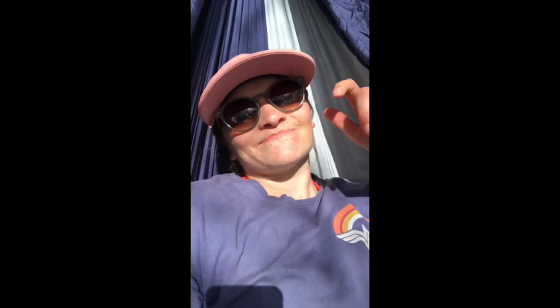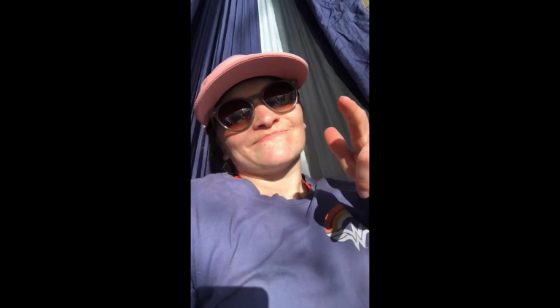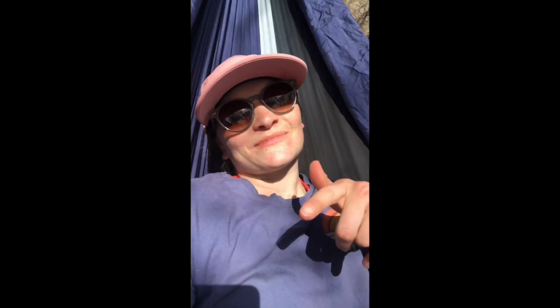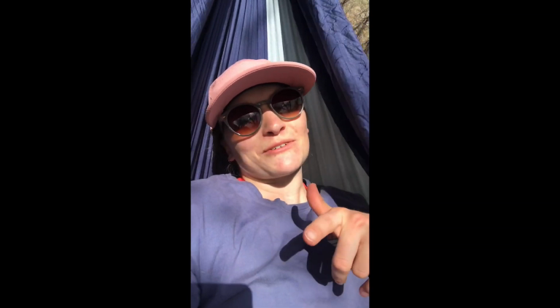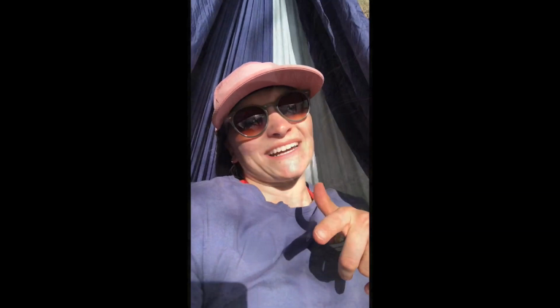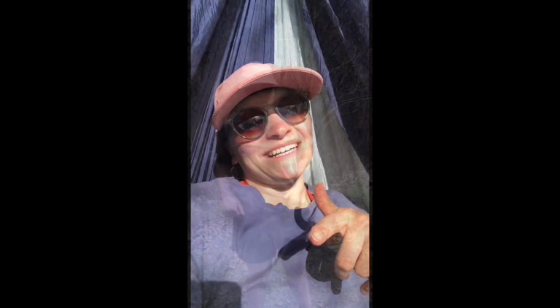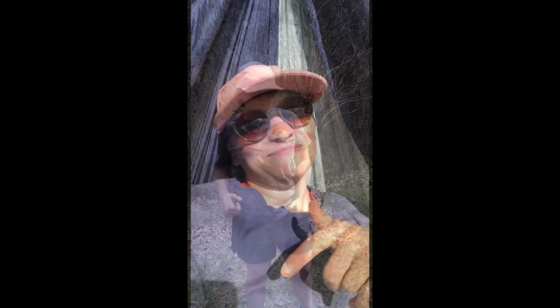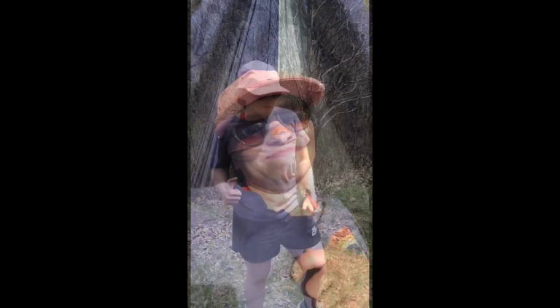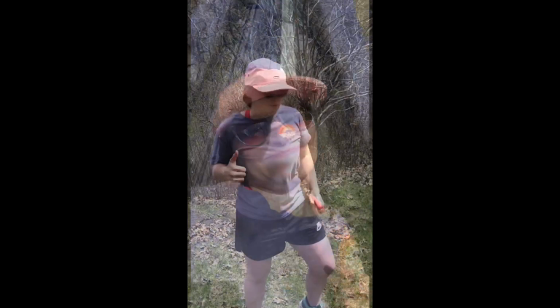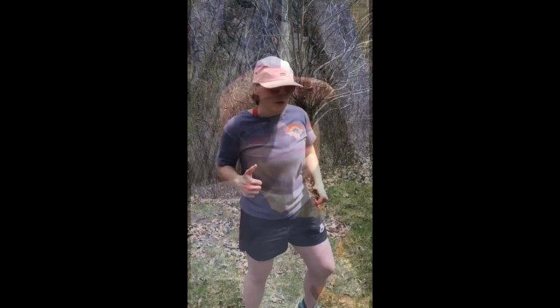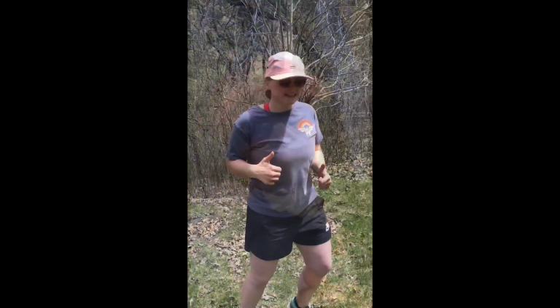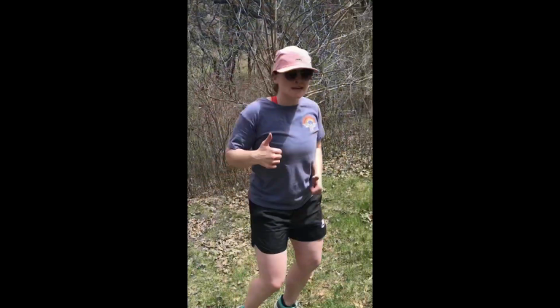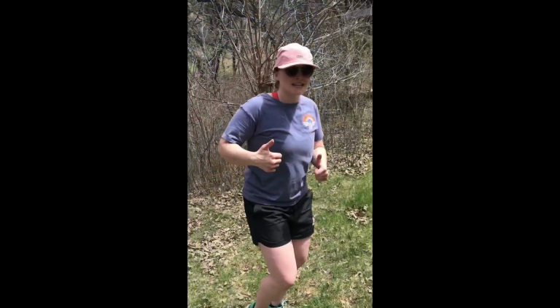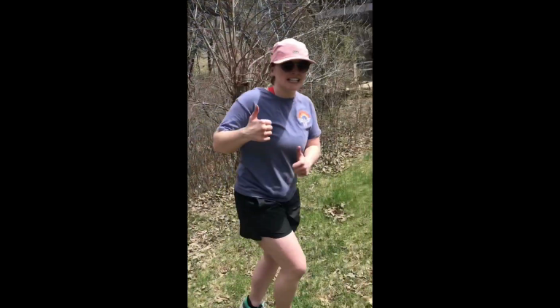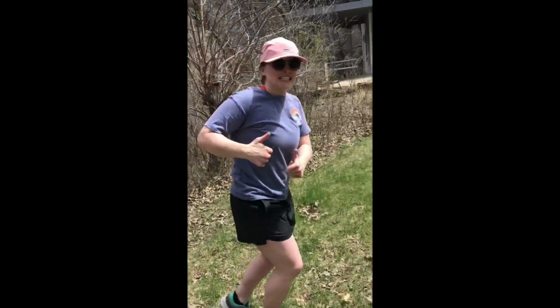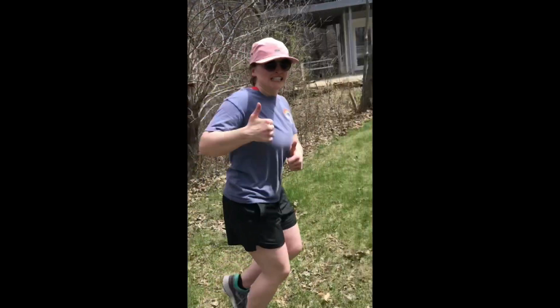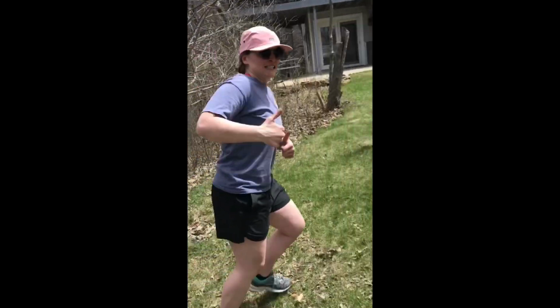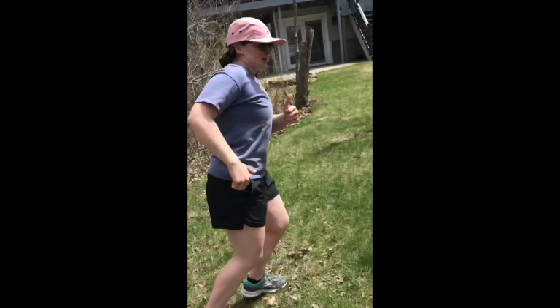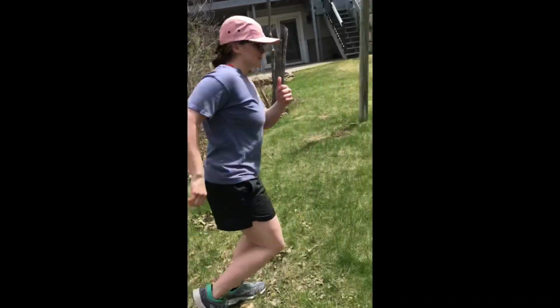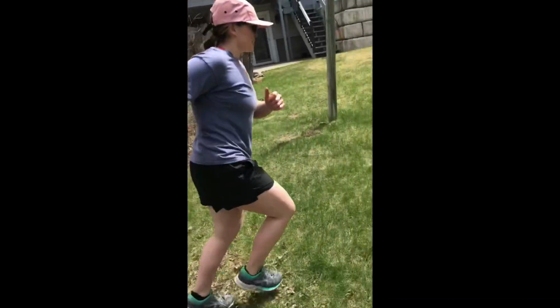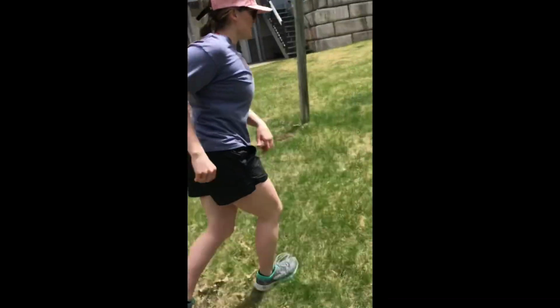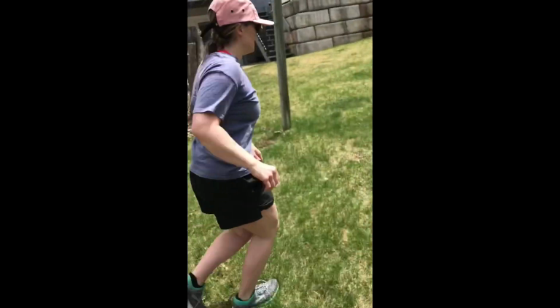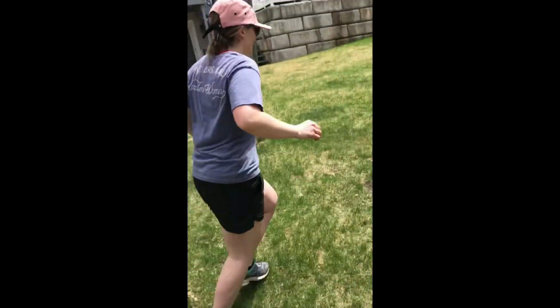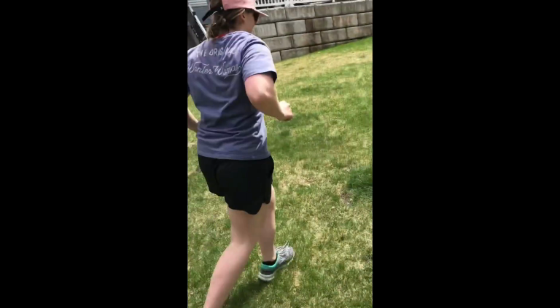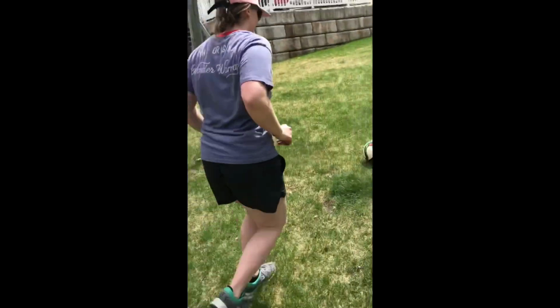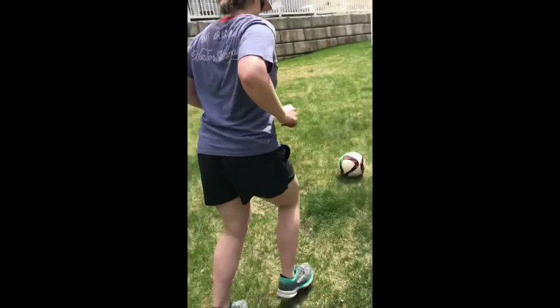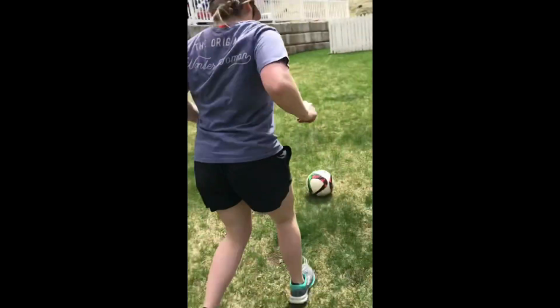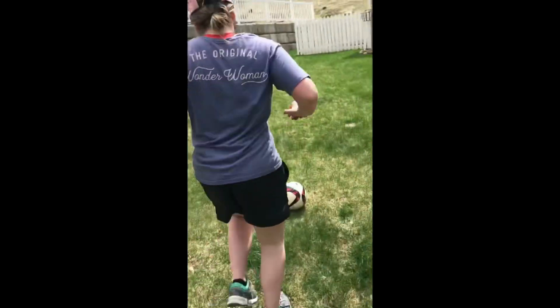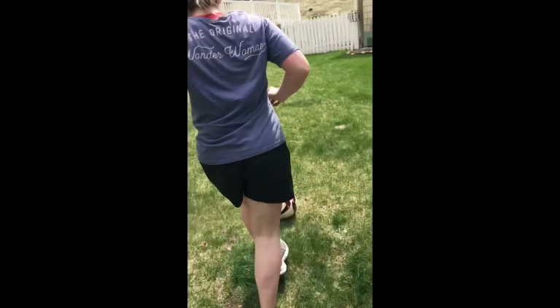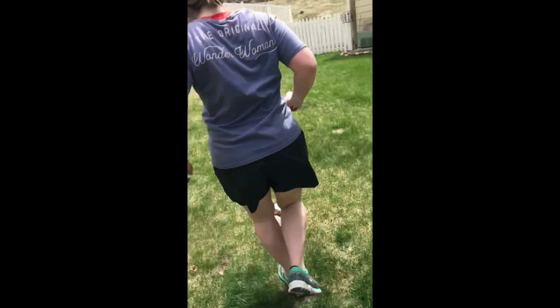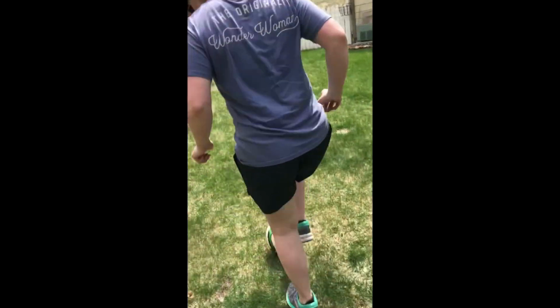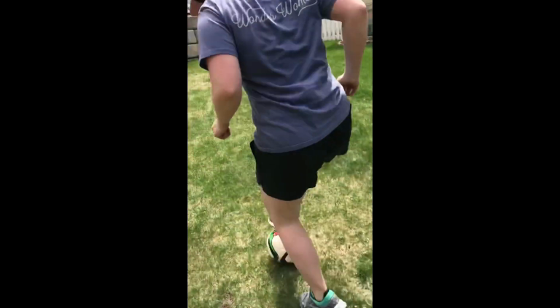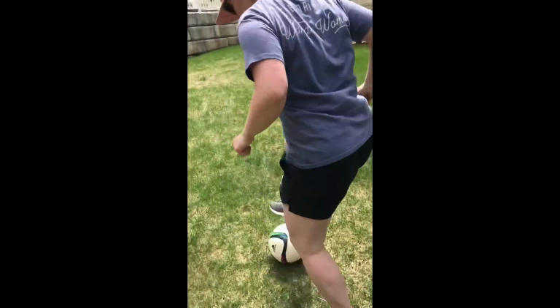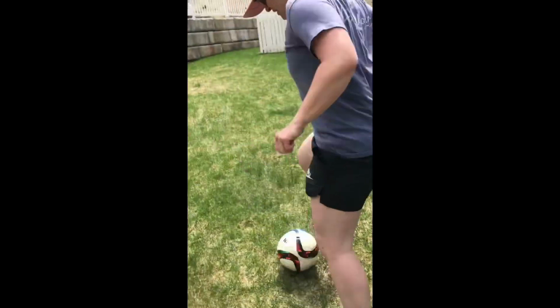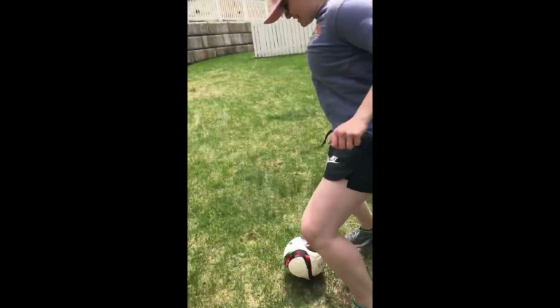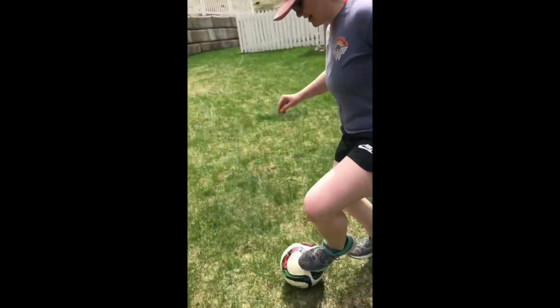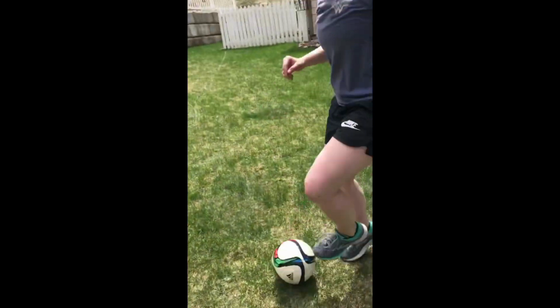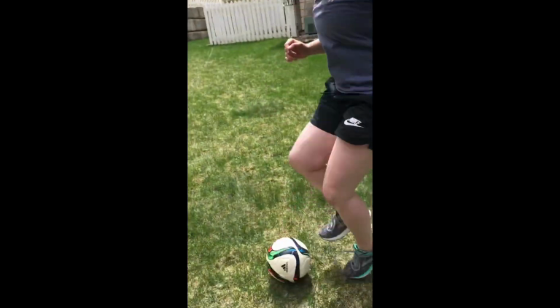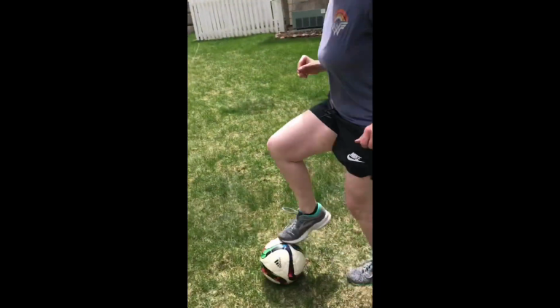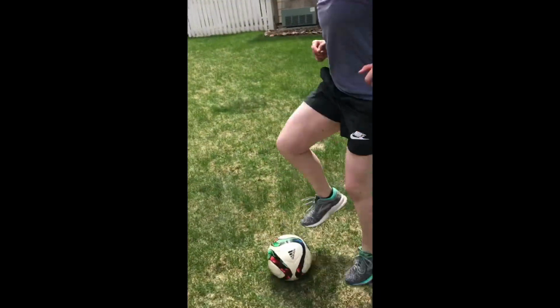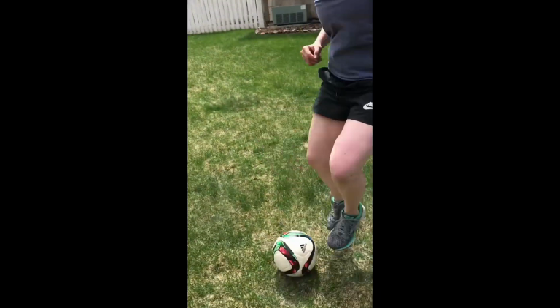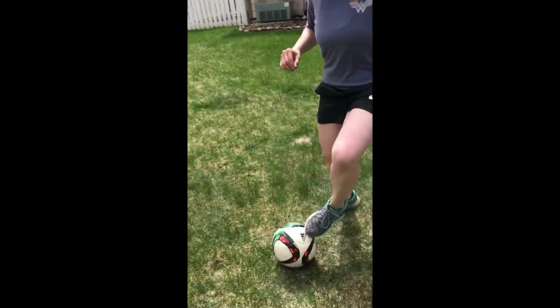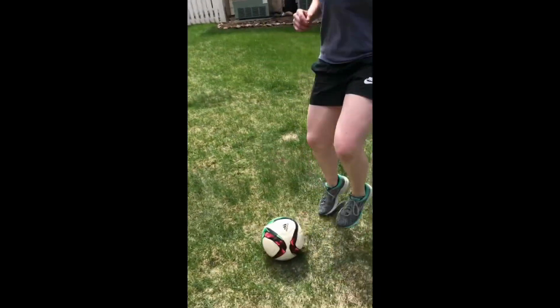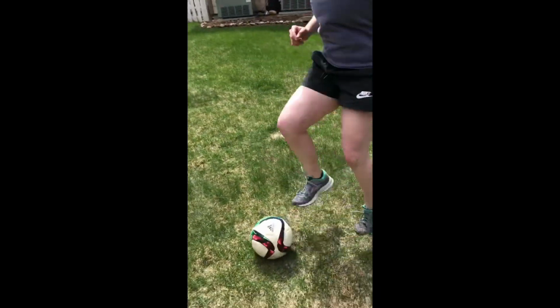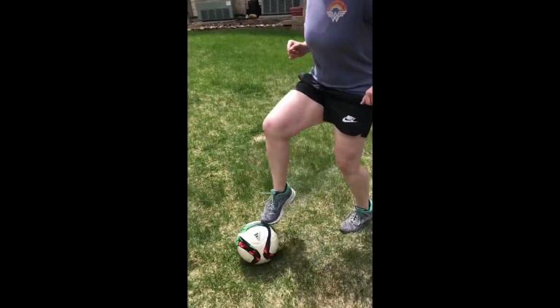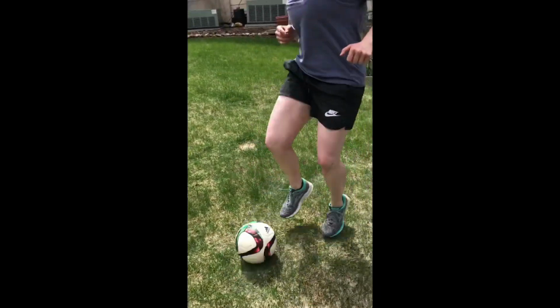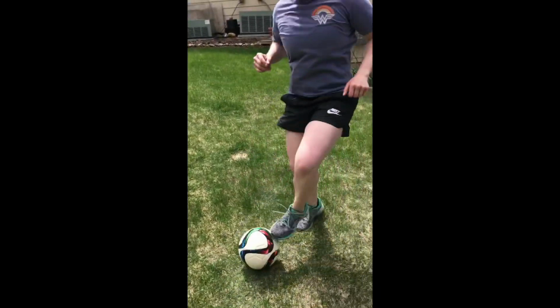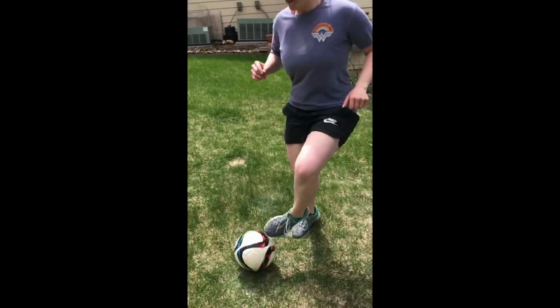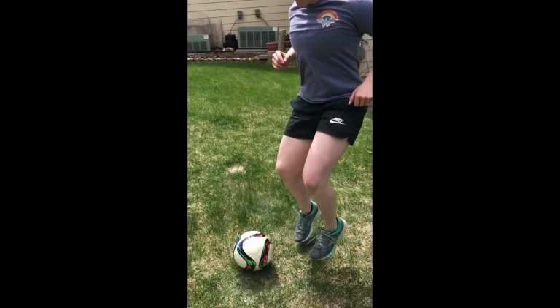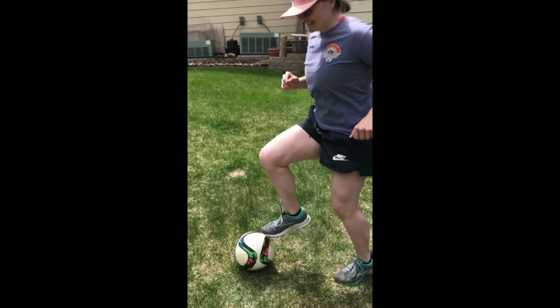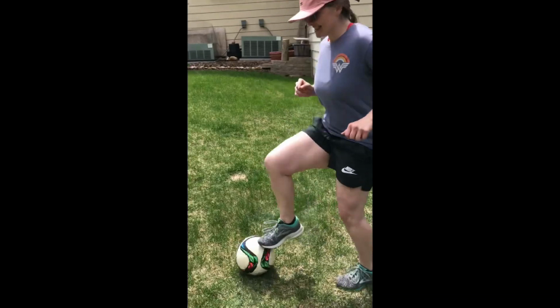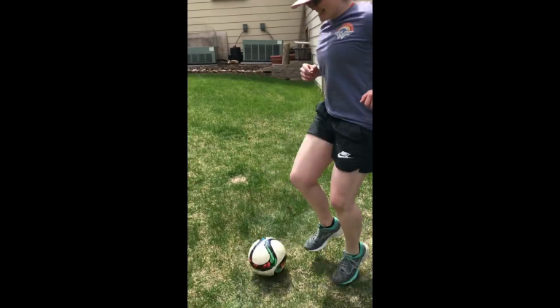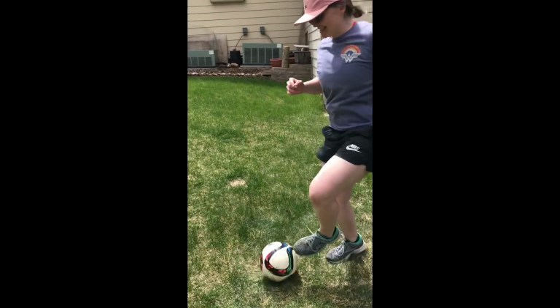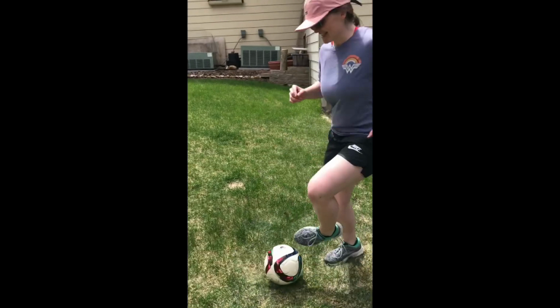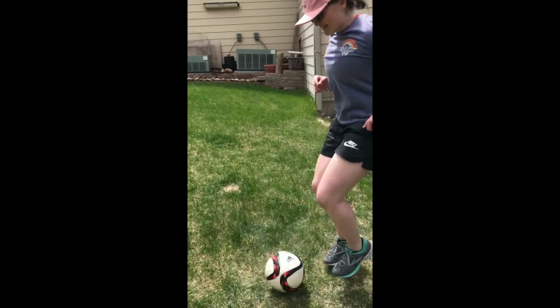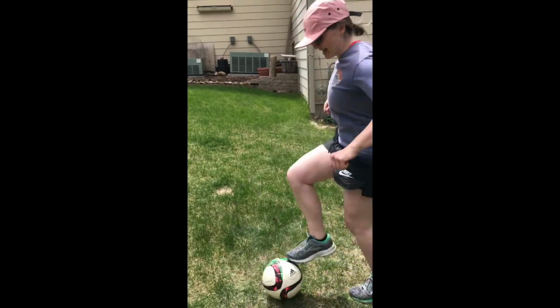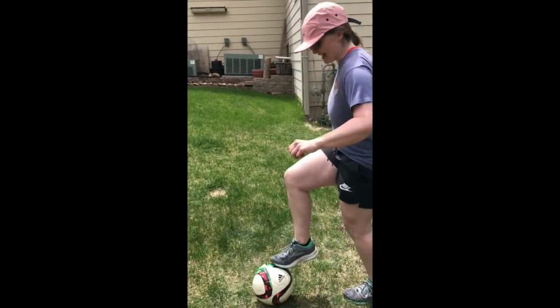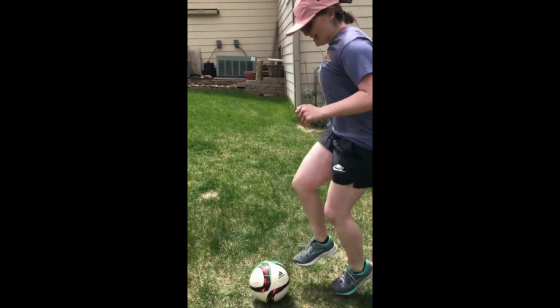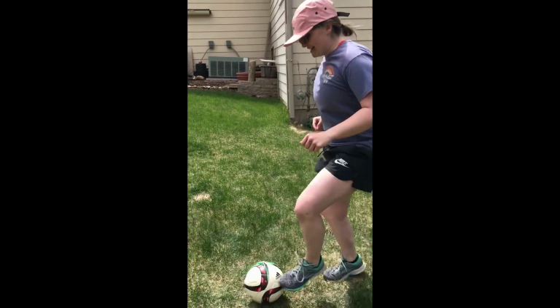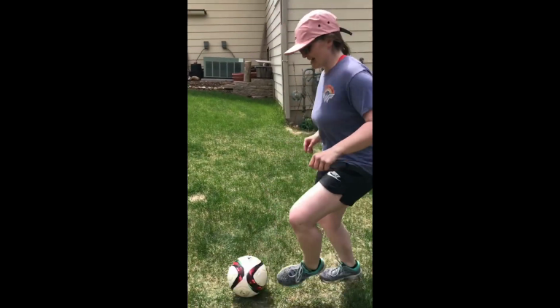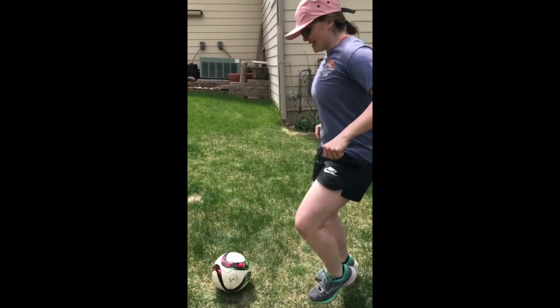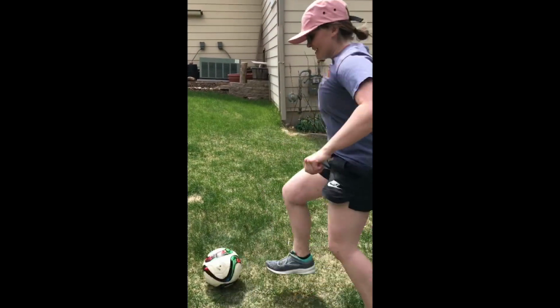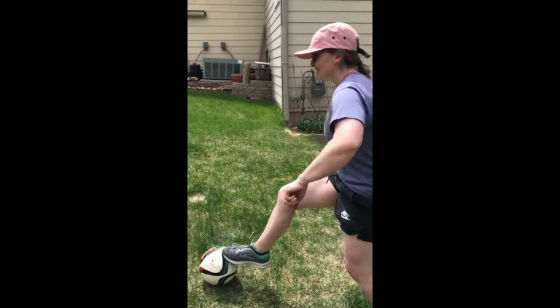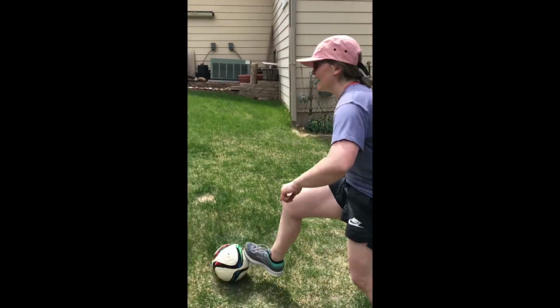Ready? Obstacle course. Here we go. Ten poo touches. One, two, three, four, five, six, seven, eight, nine, ten.